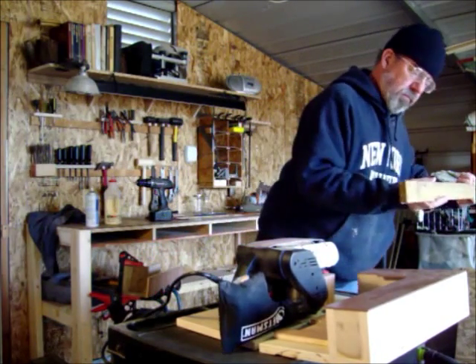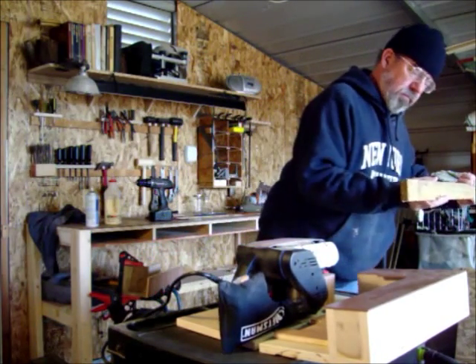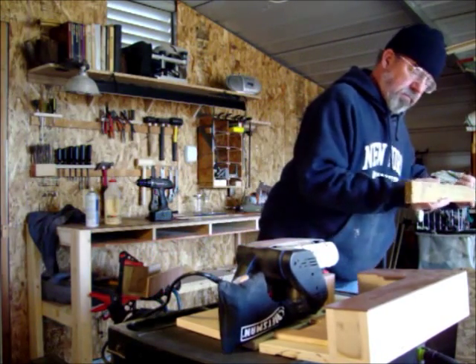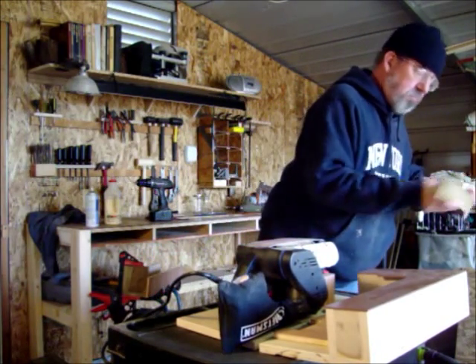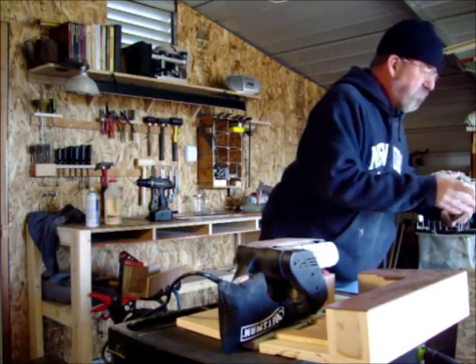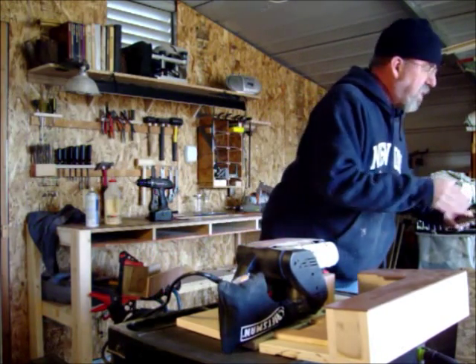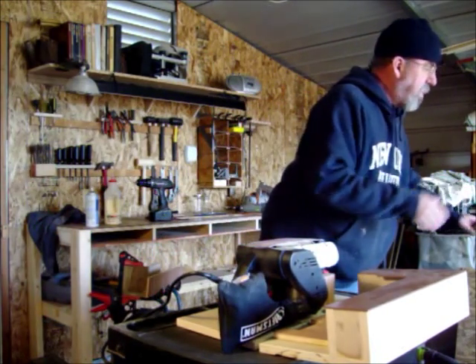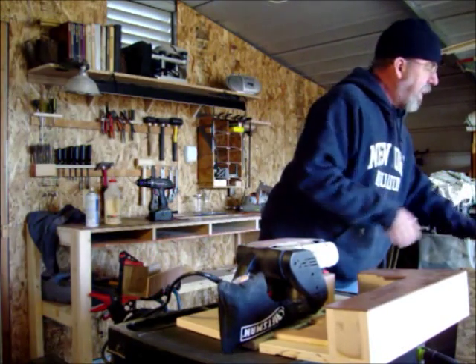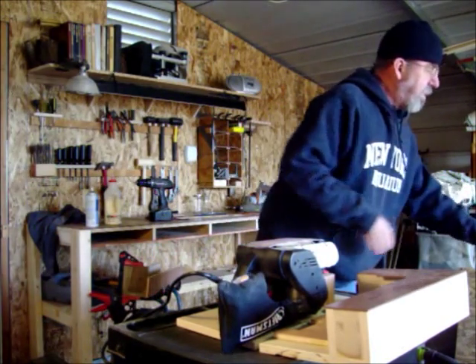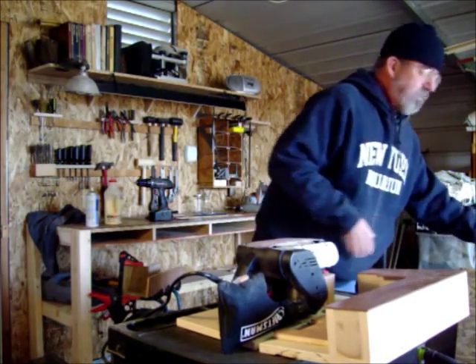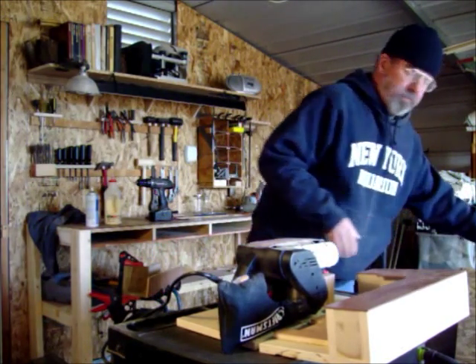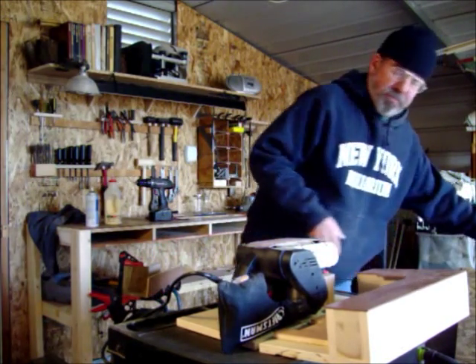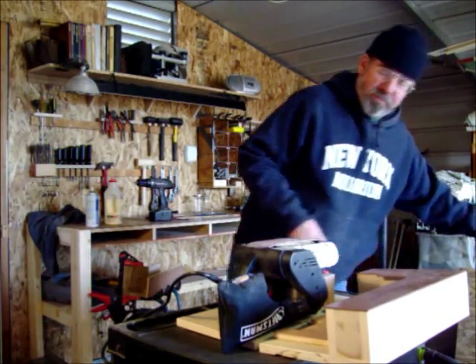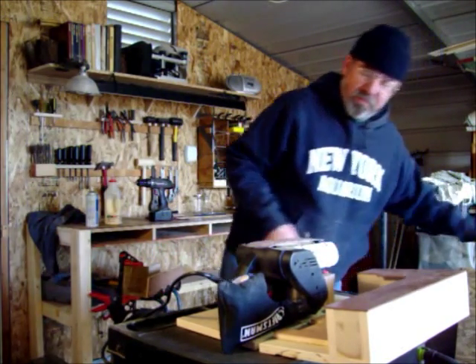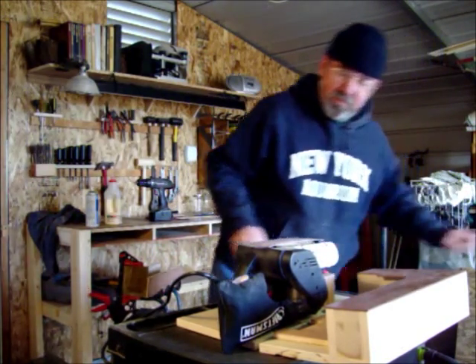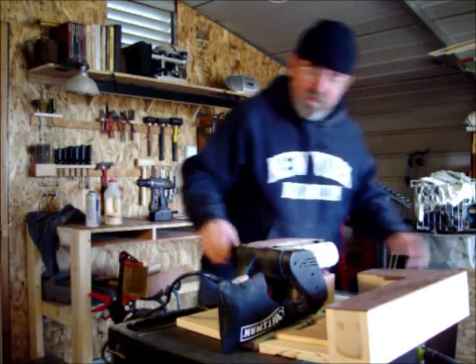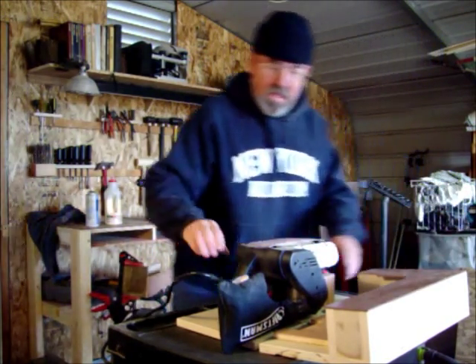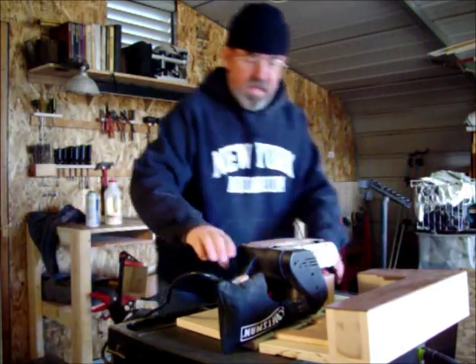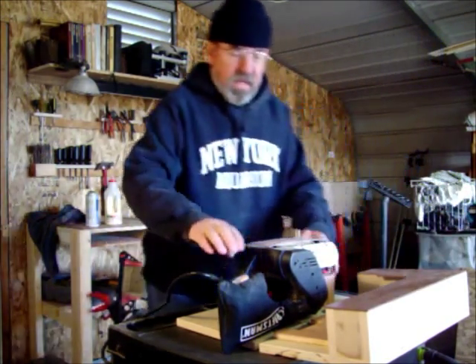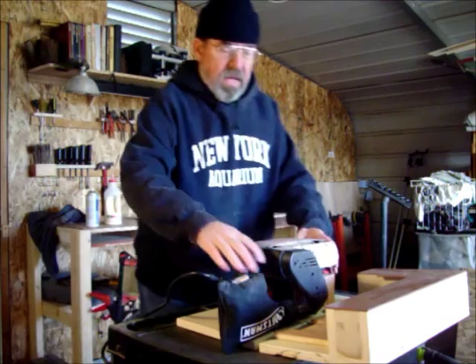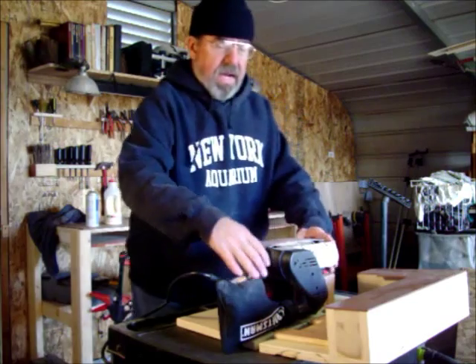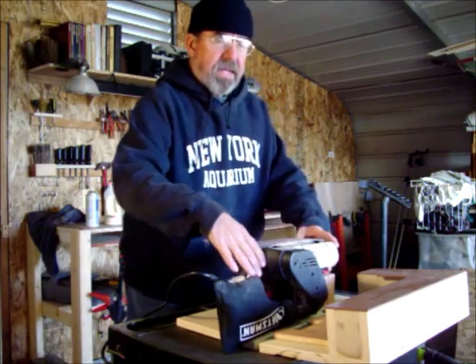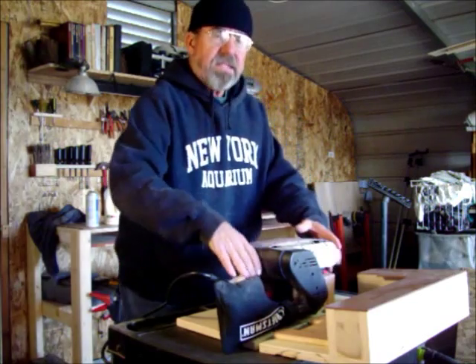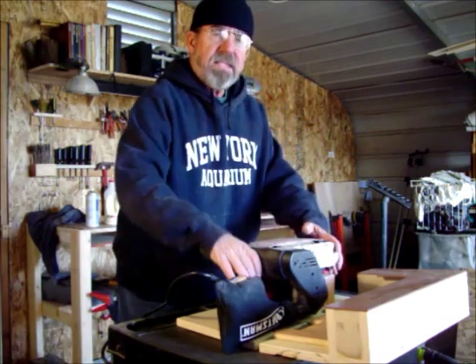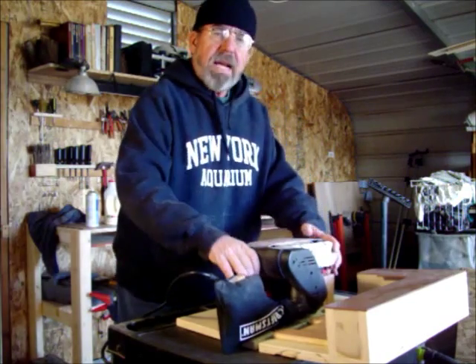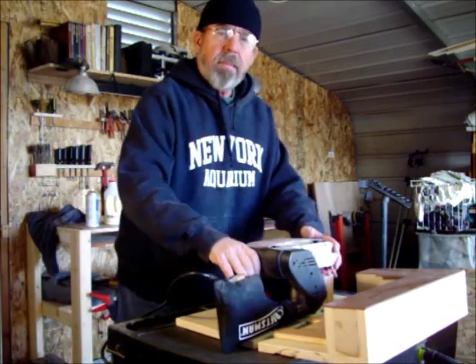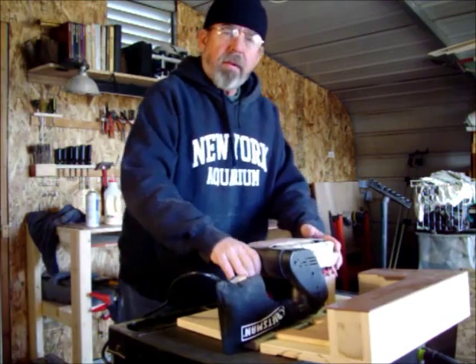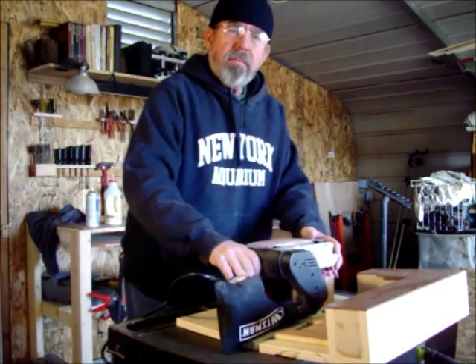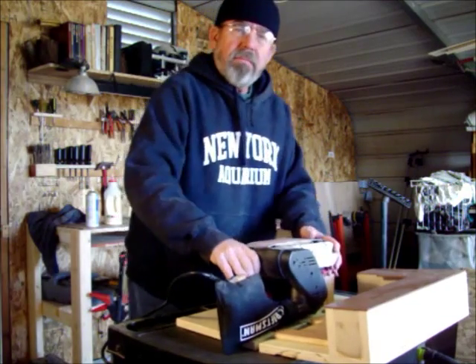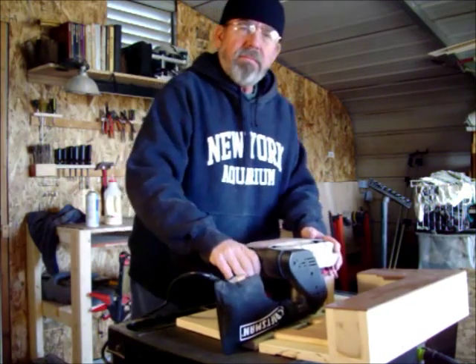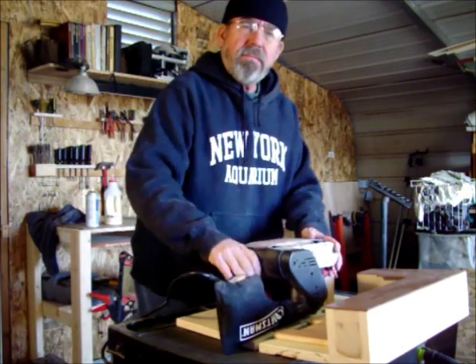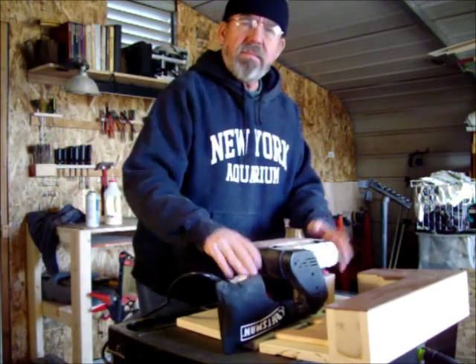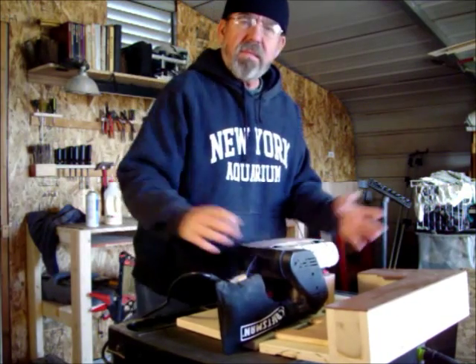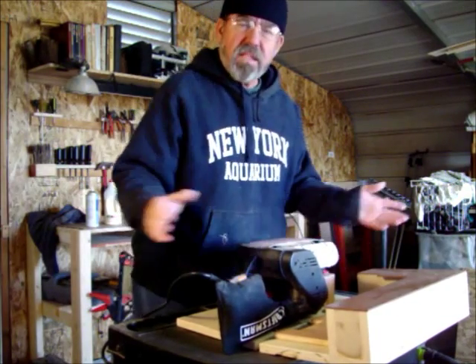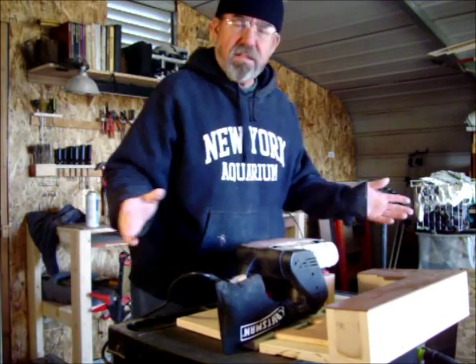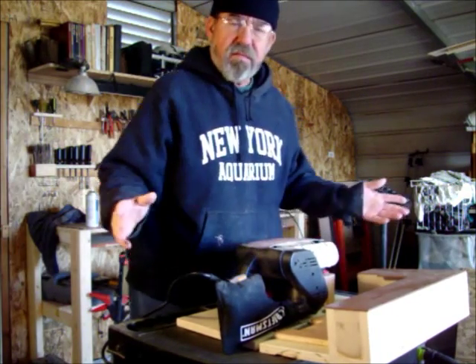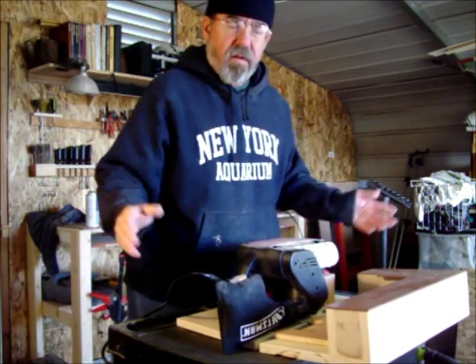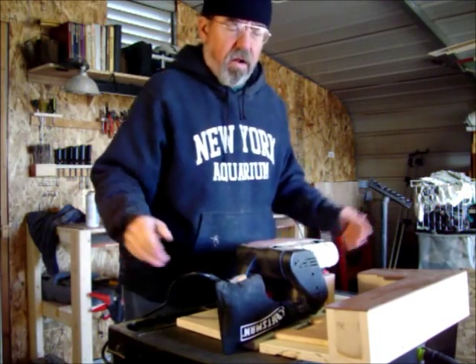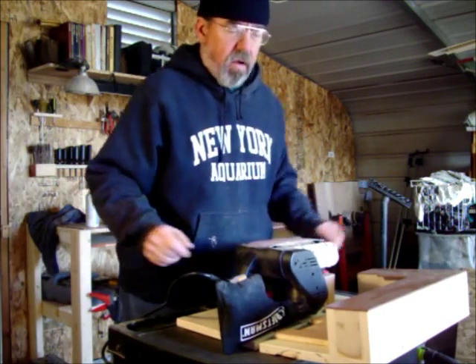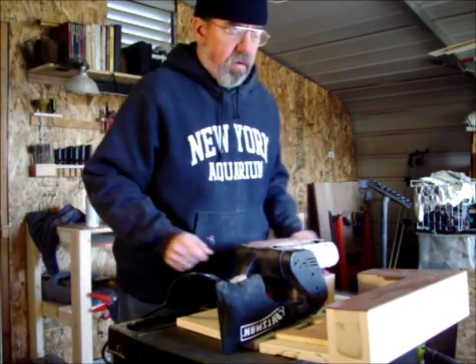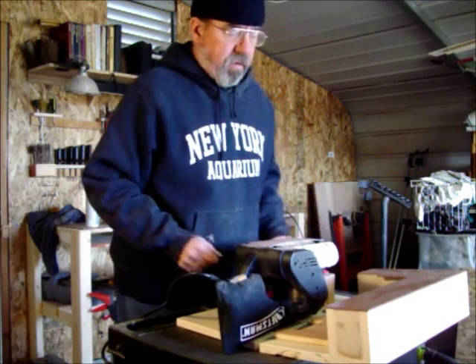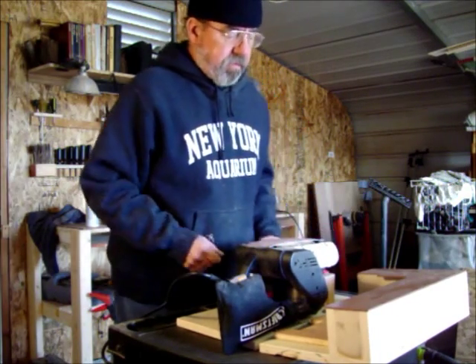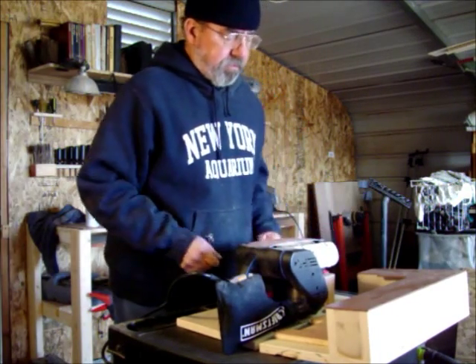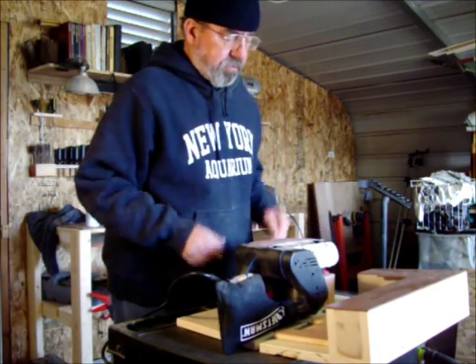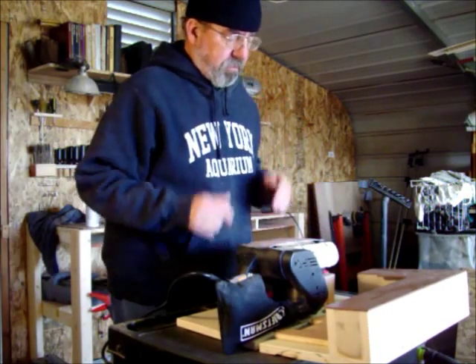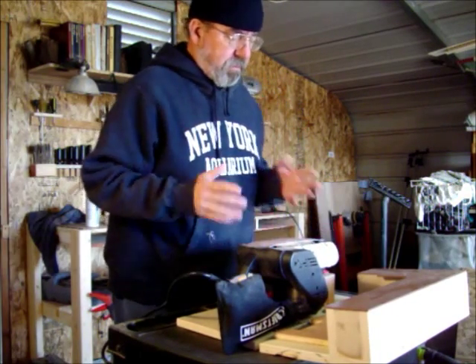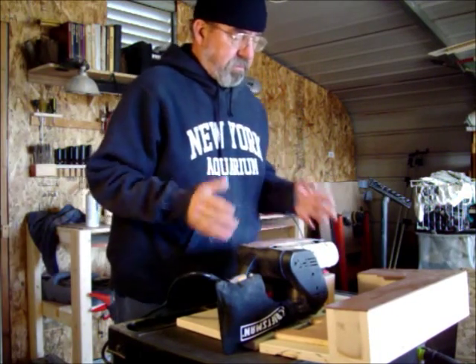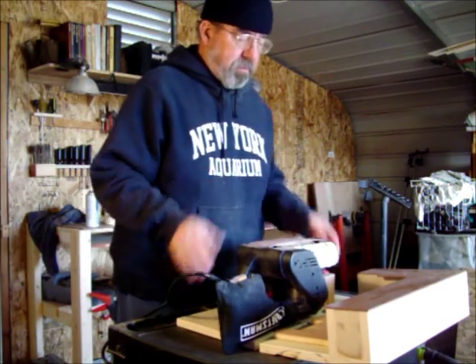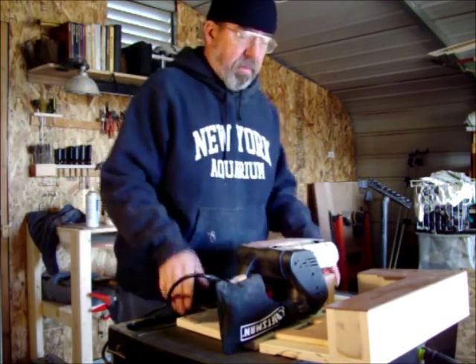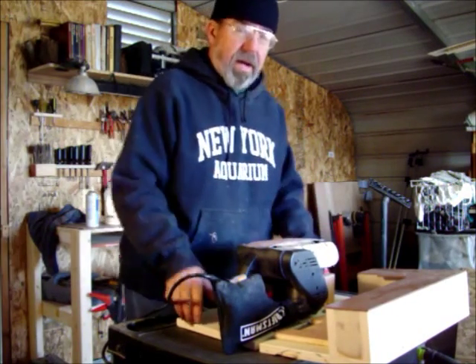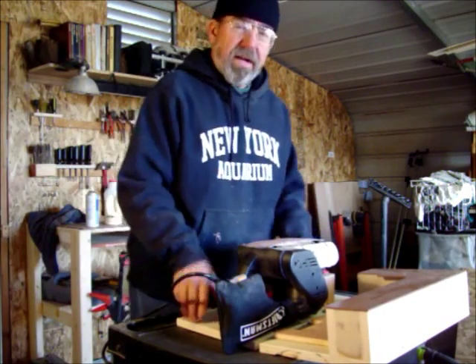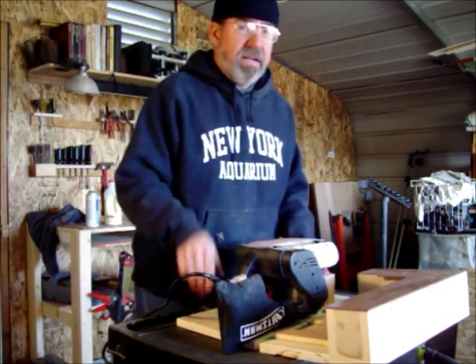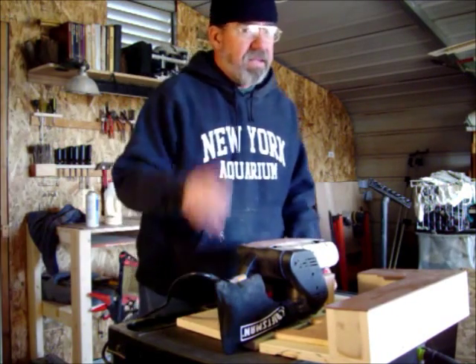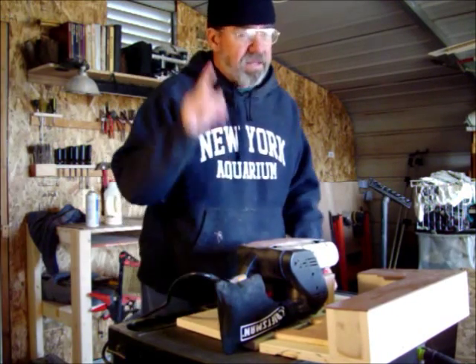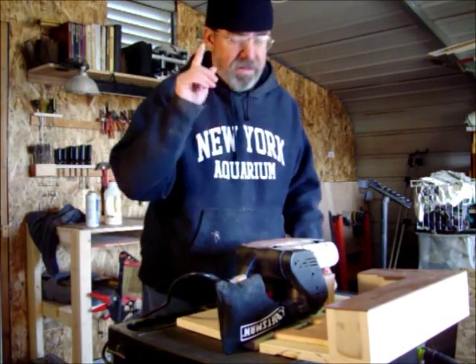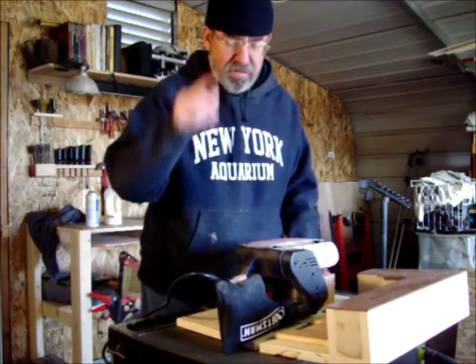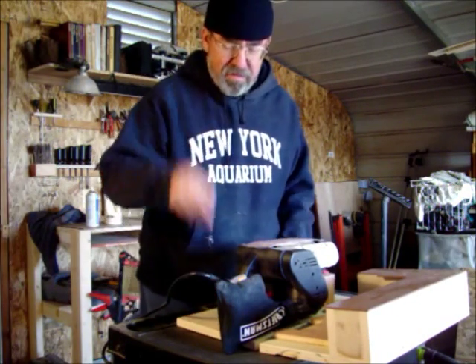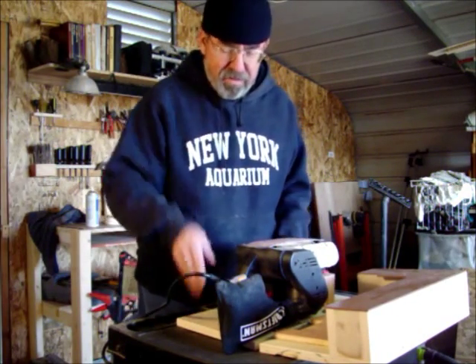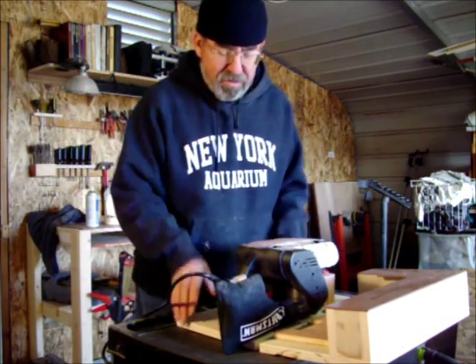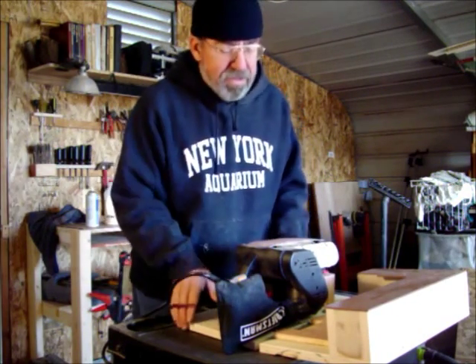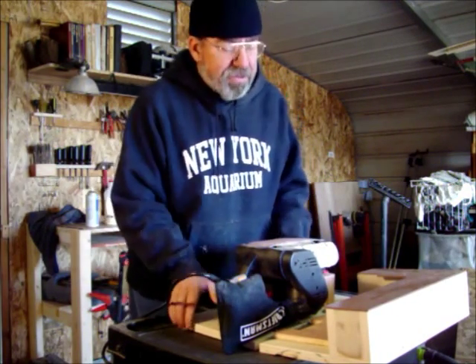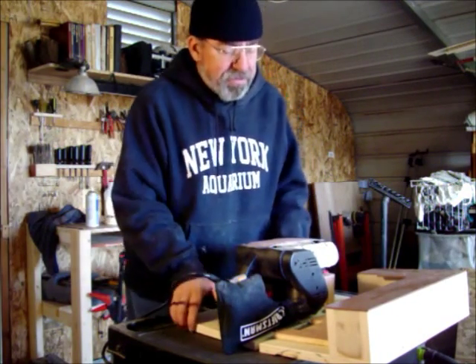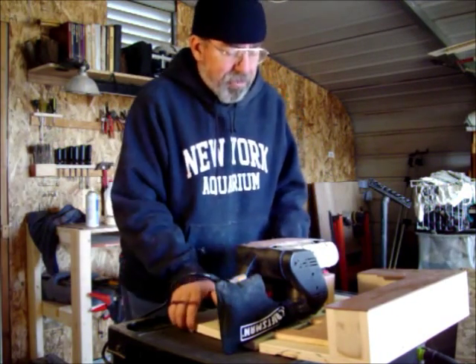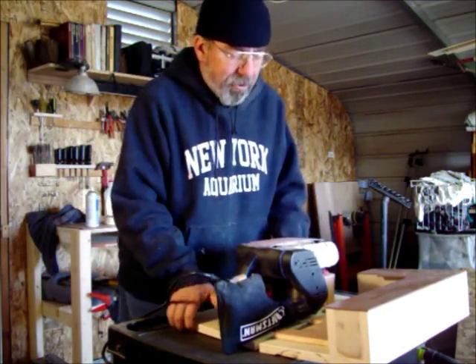Not bad. And it's stable. It doesn't fall over. But there's more.